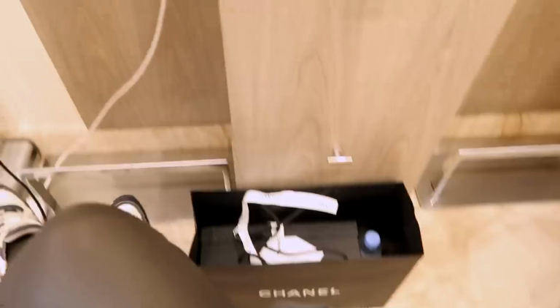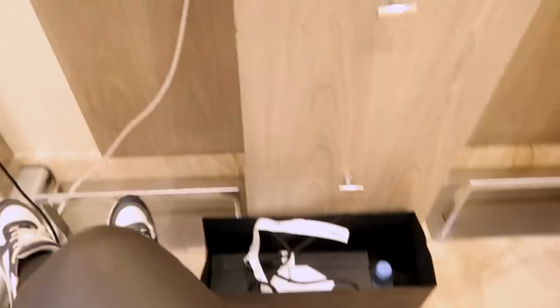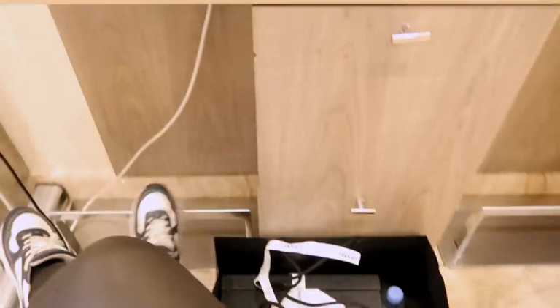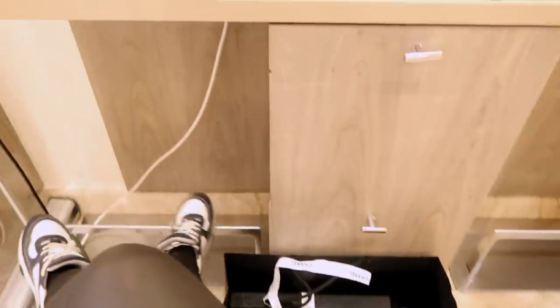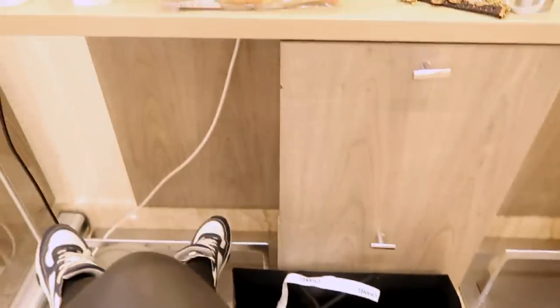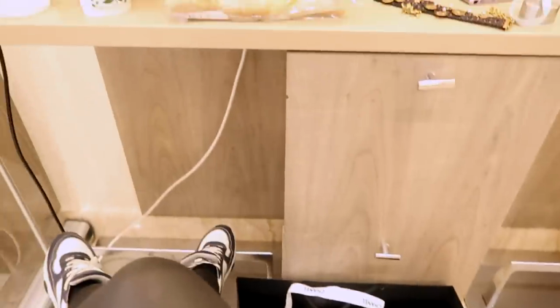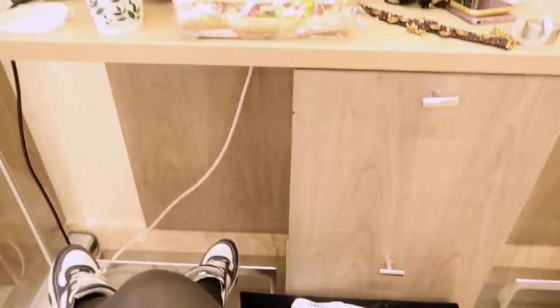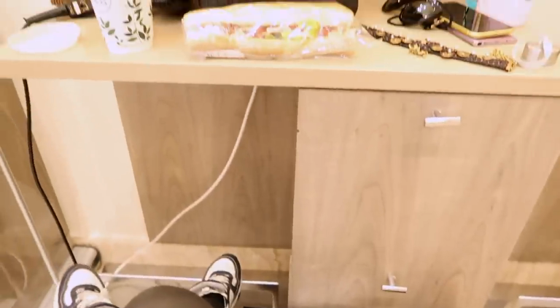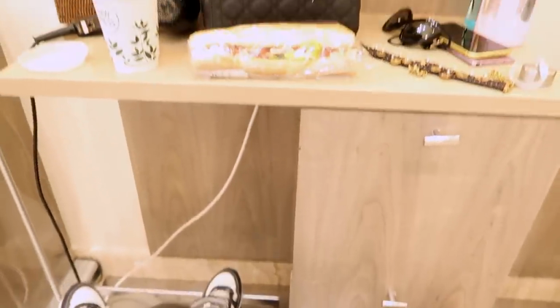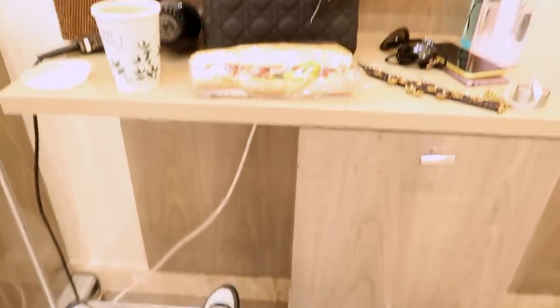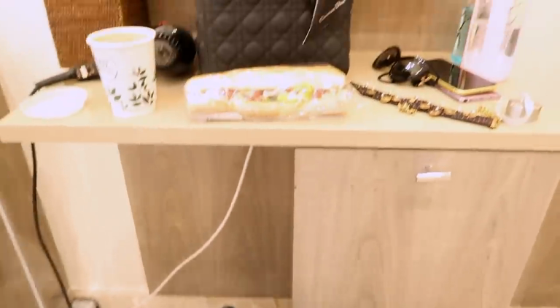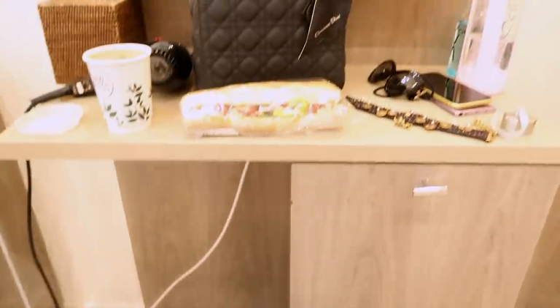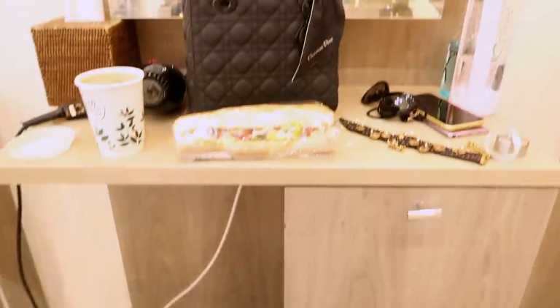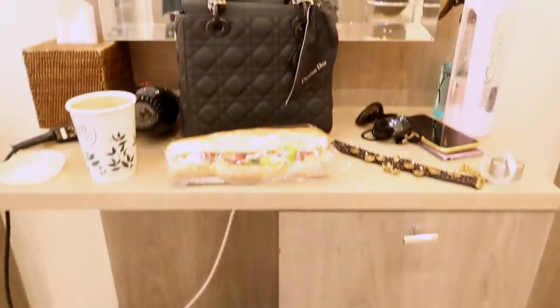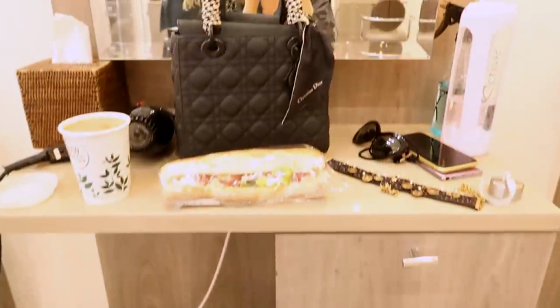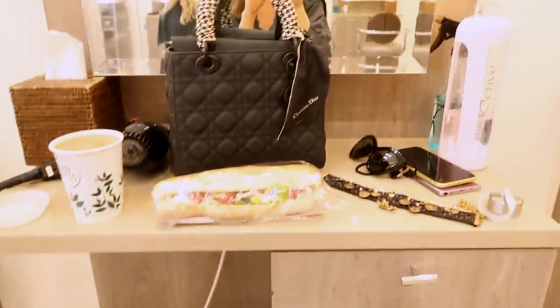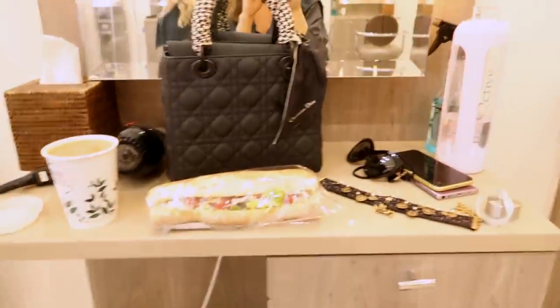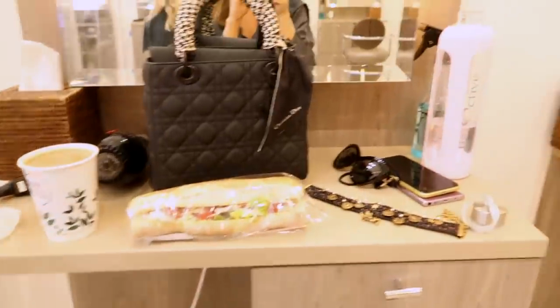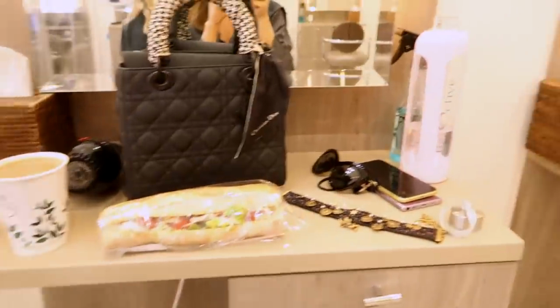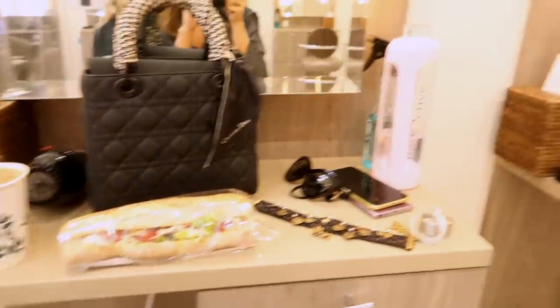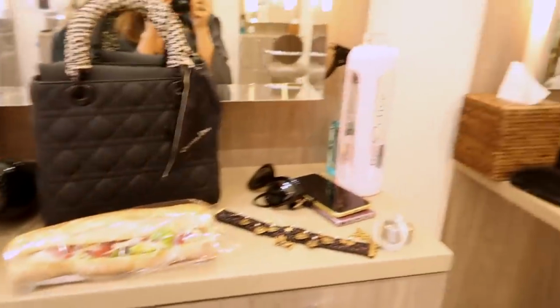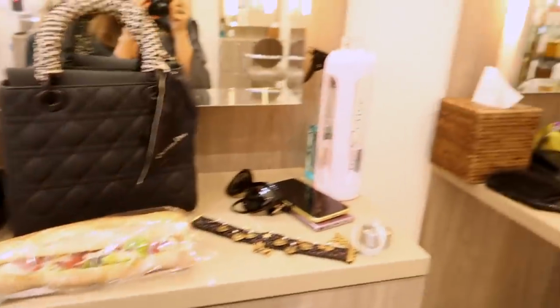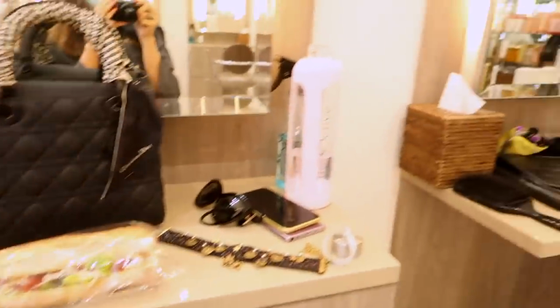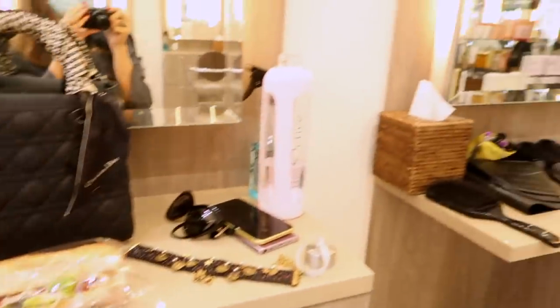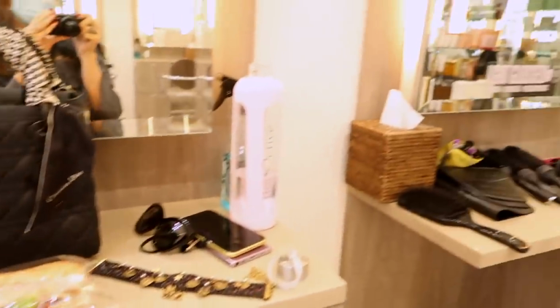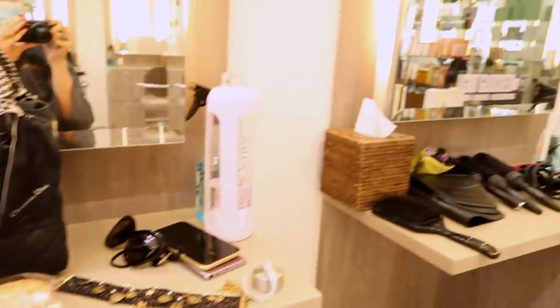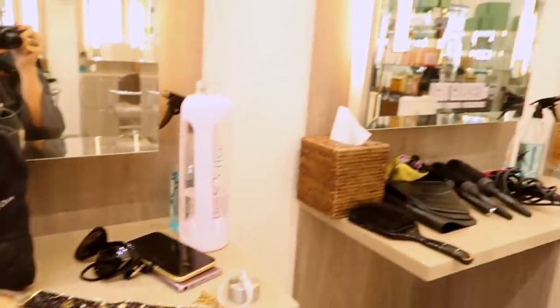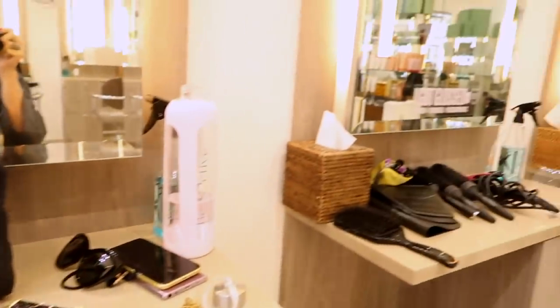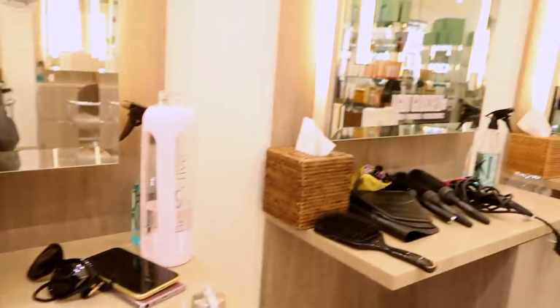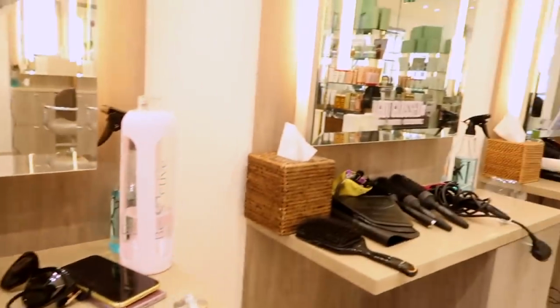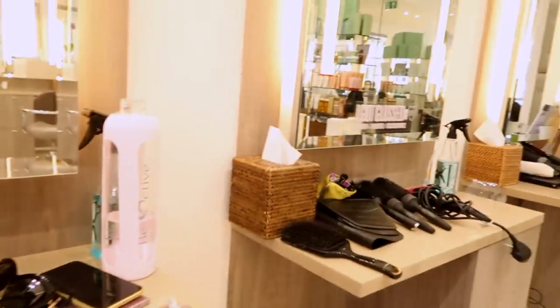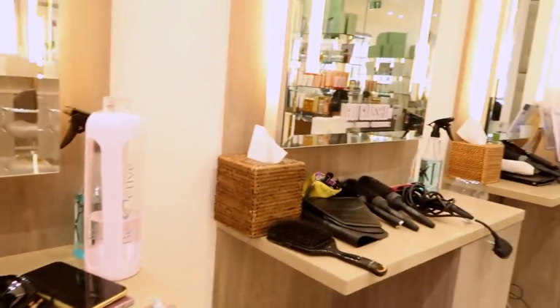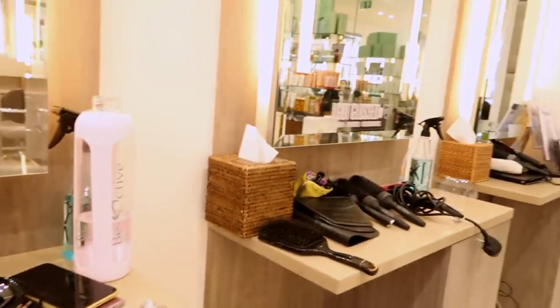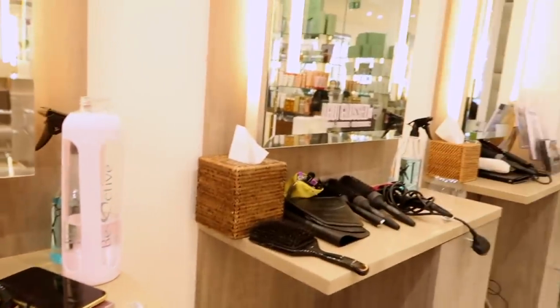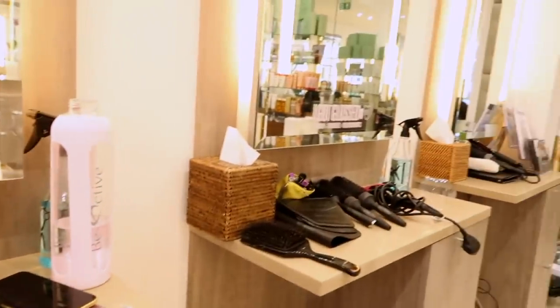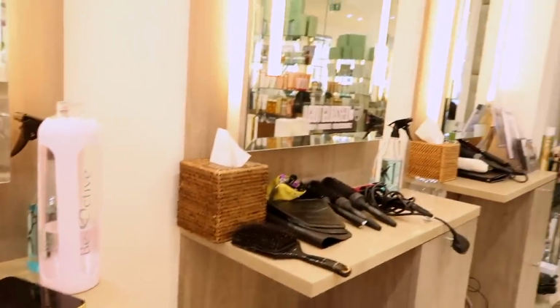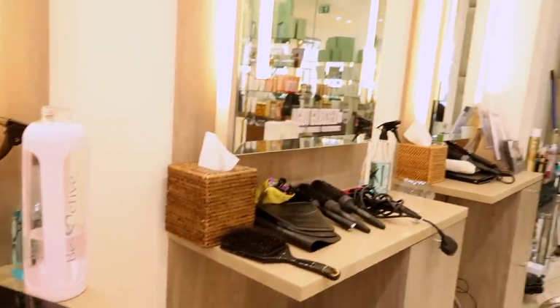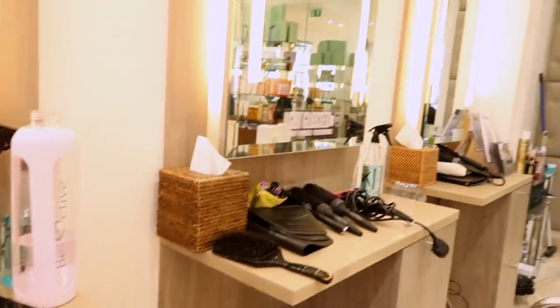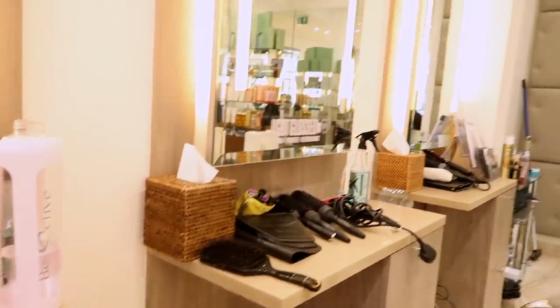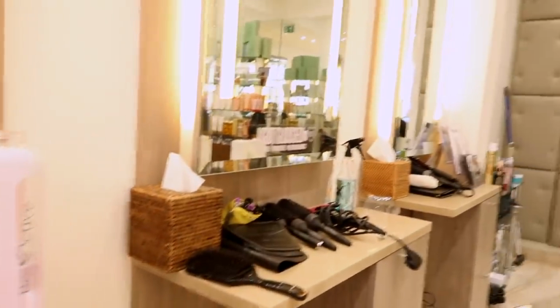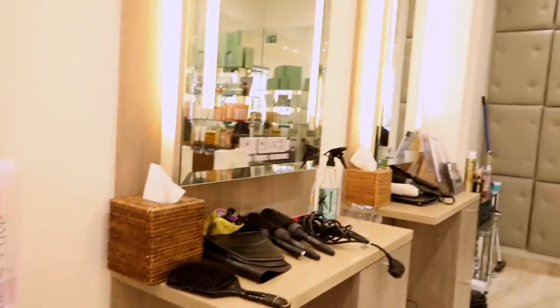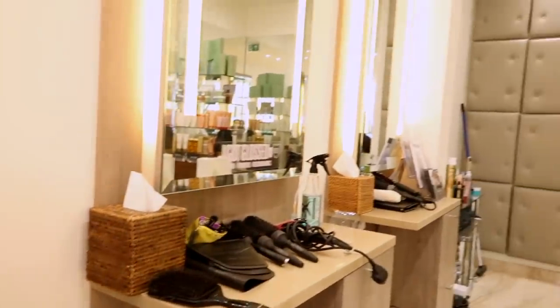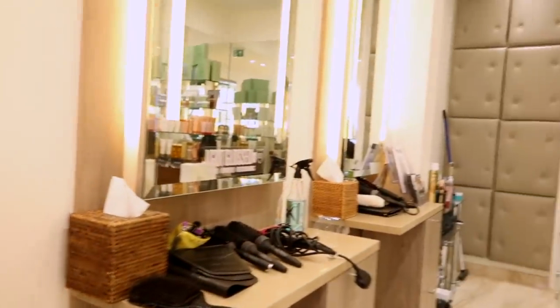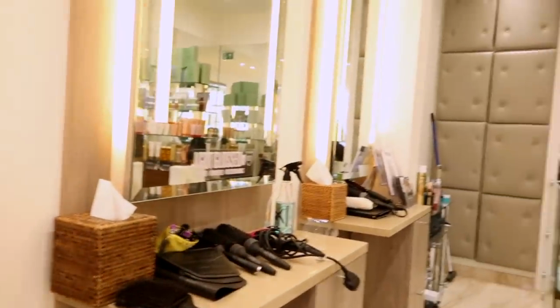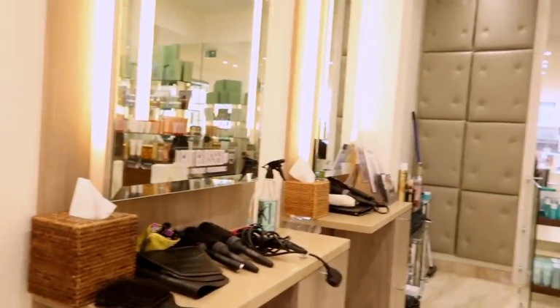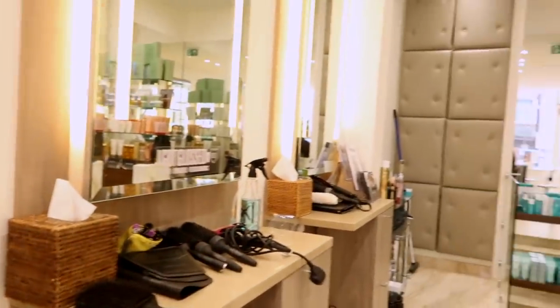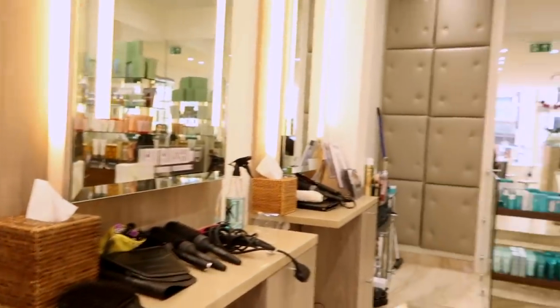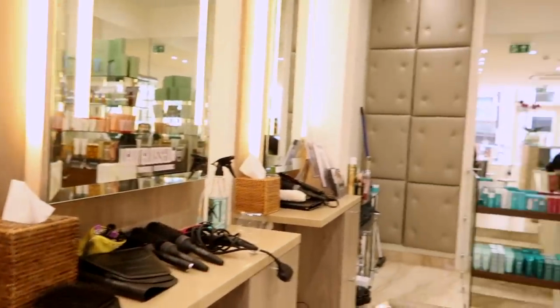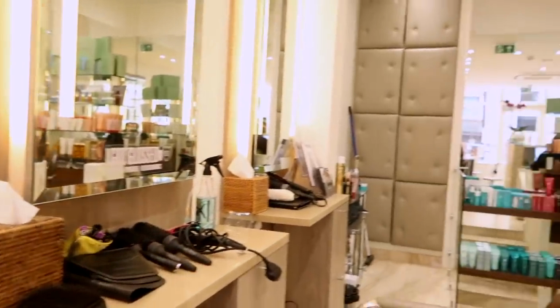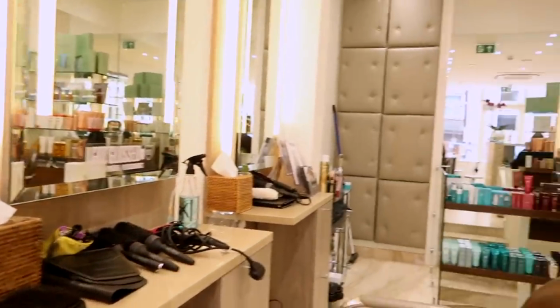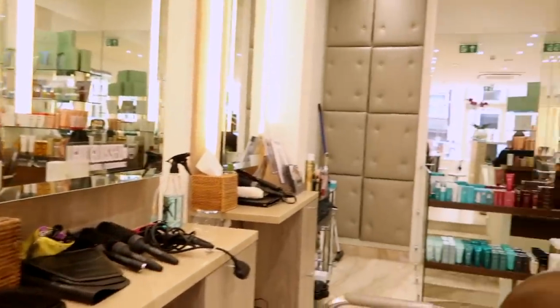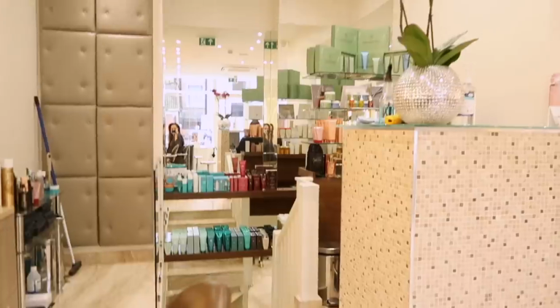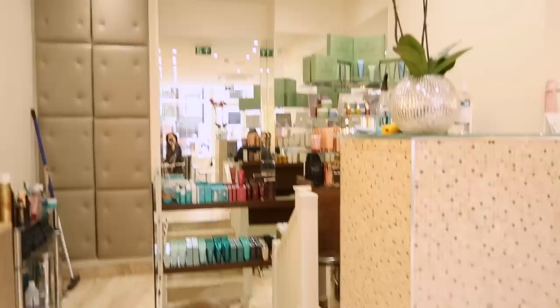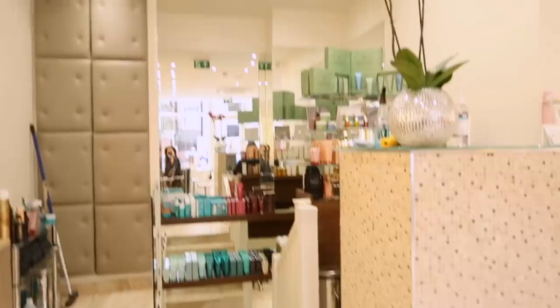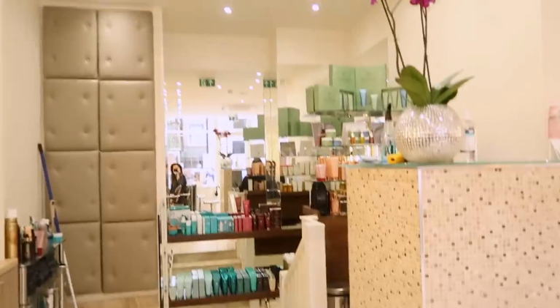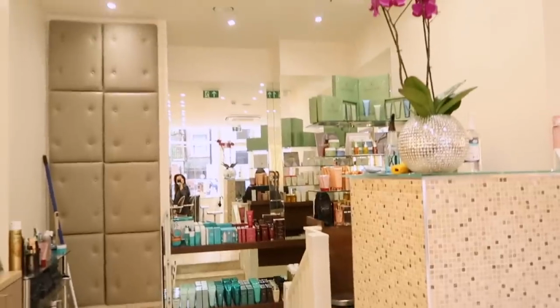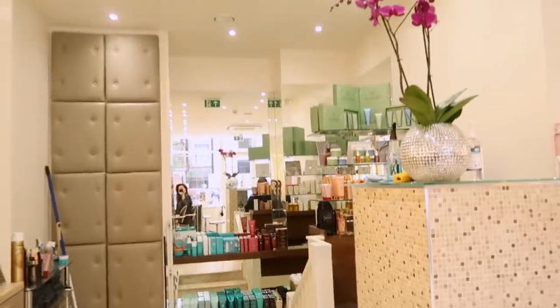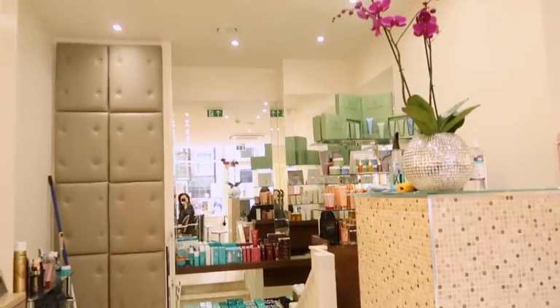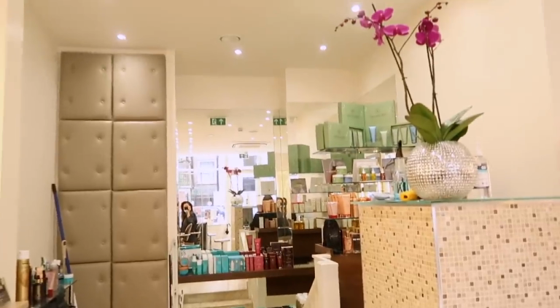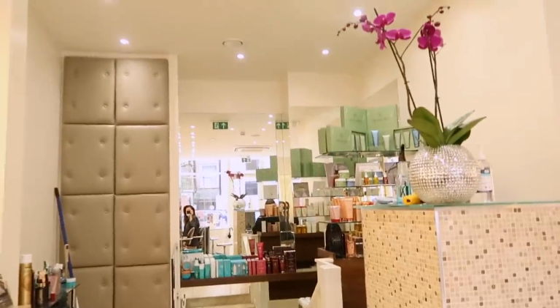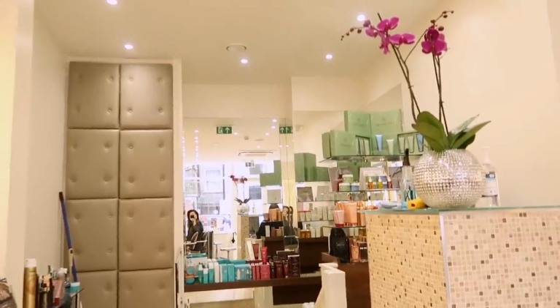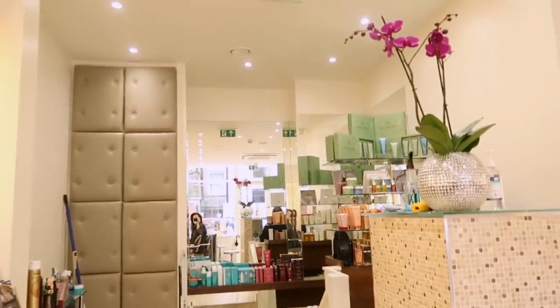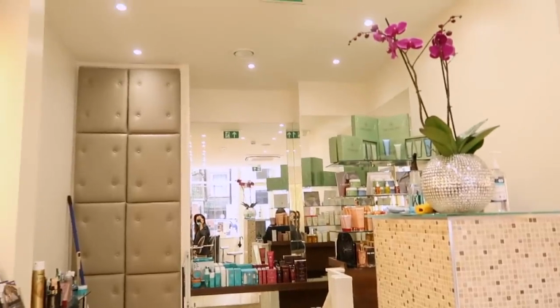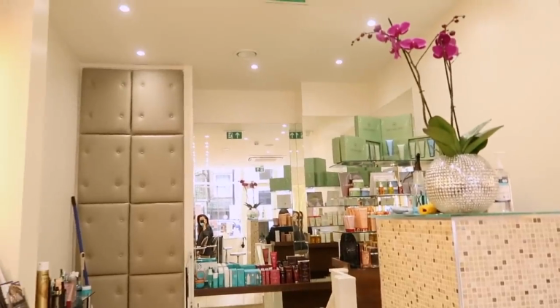And after that I went to the hairdresser before going back to Harrods again, so just some quick visuals here of the hairdresser.